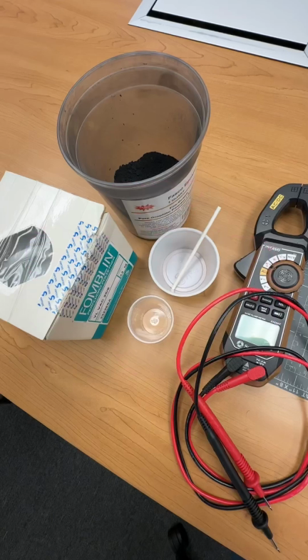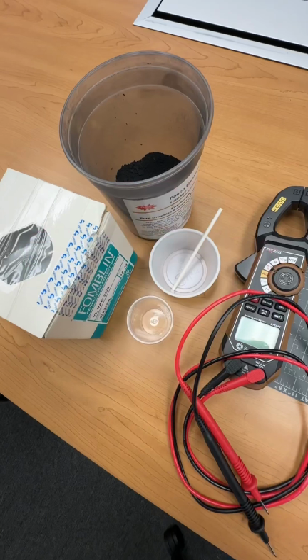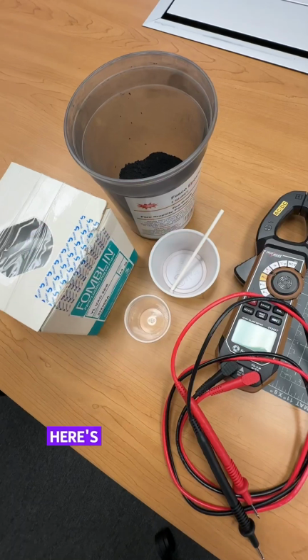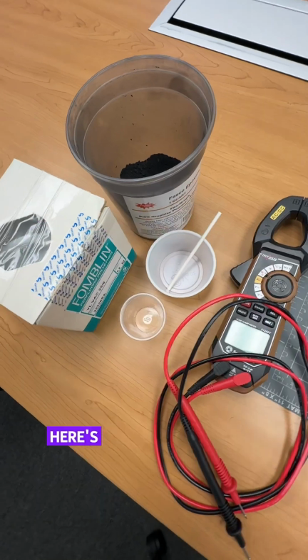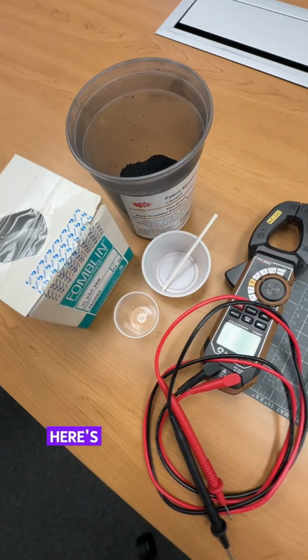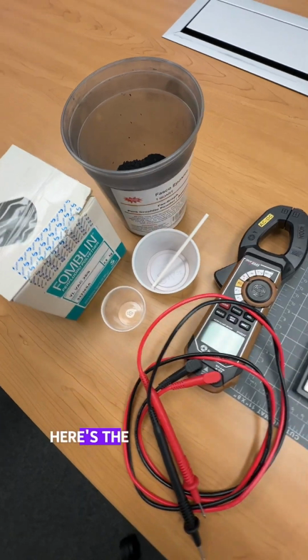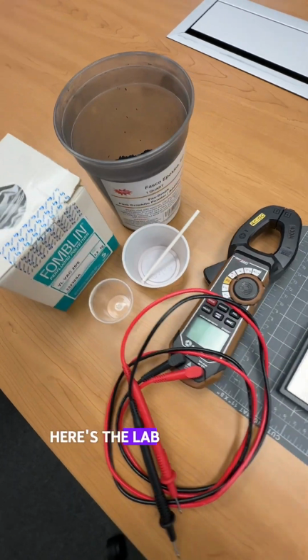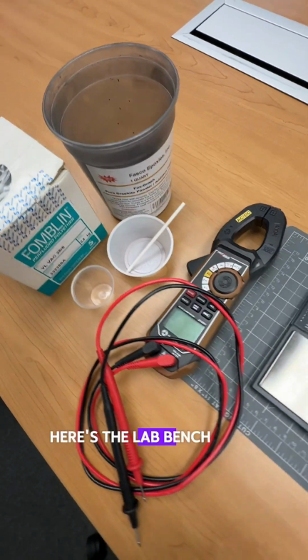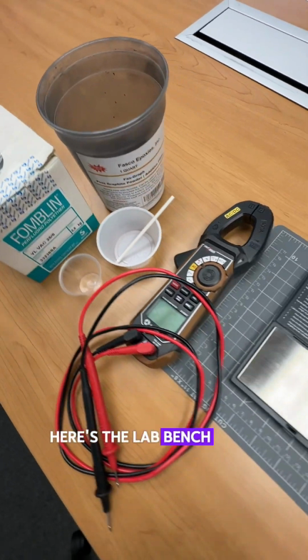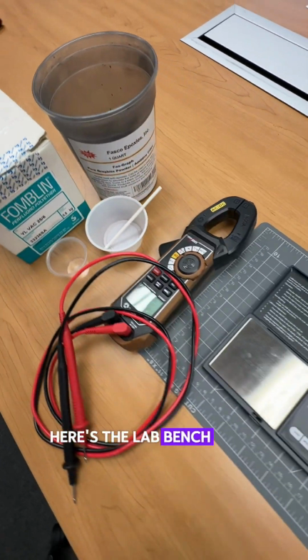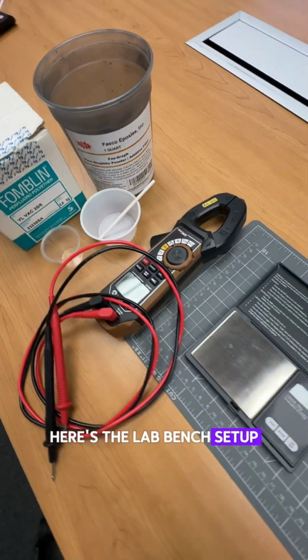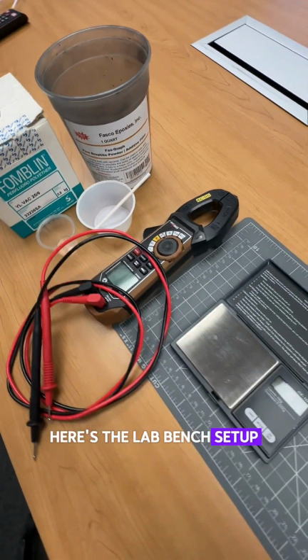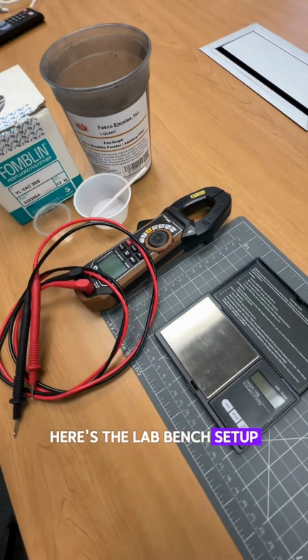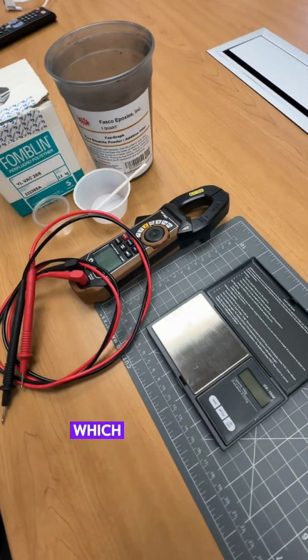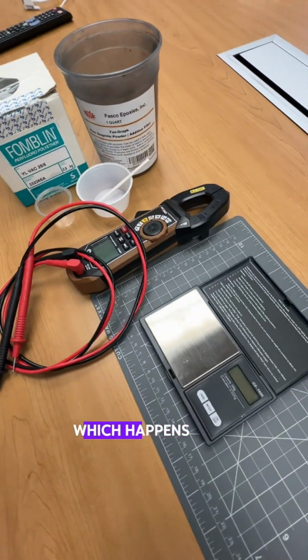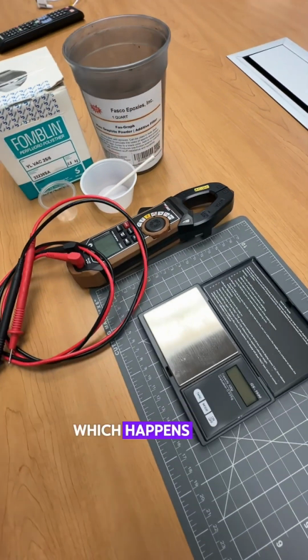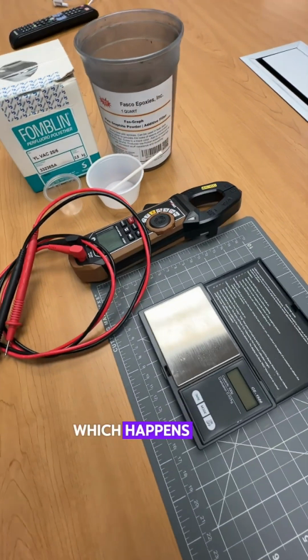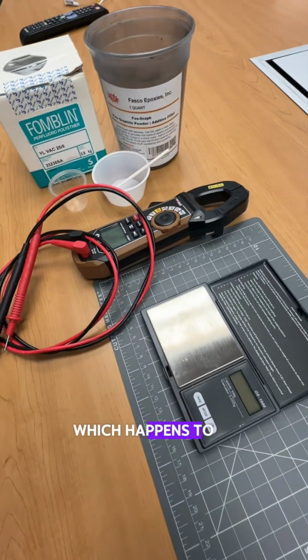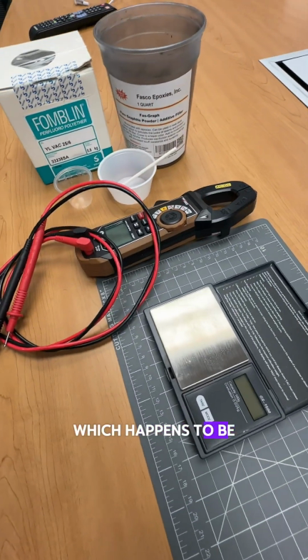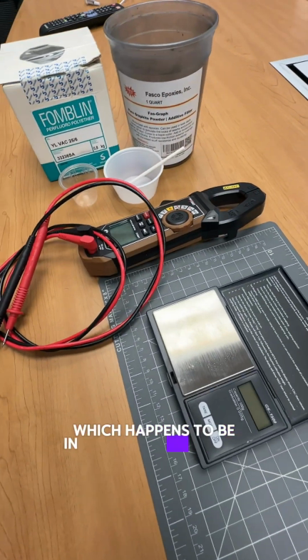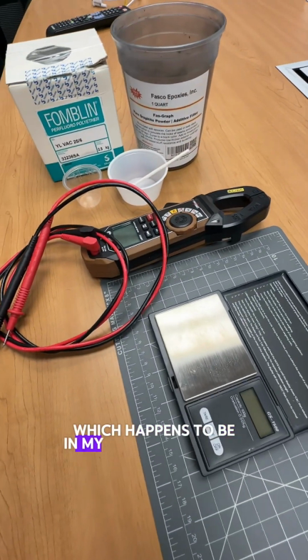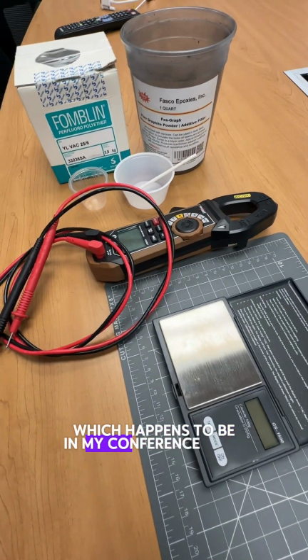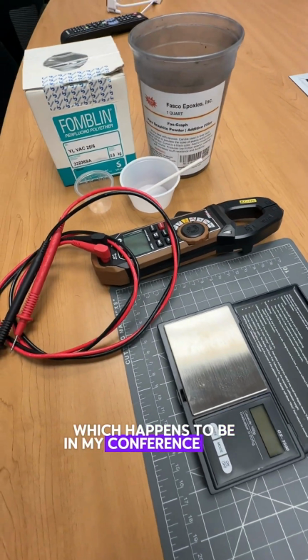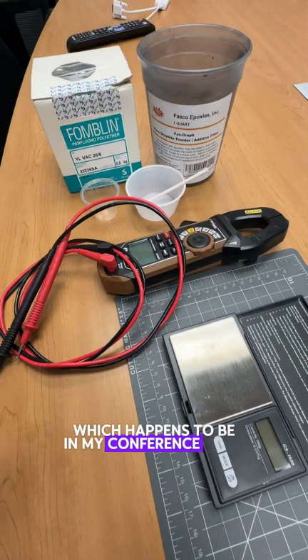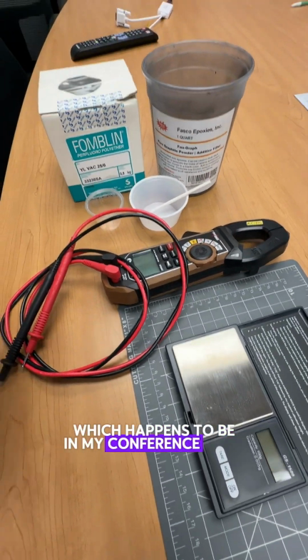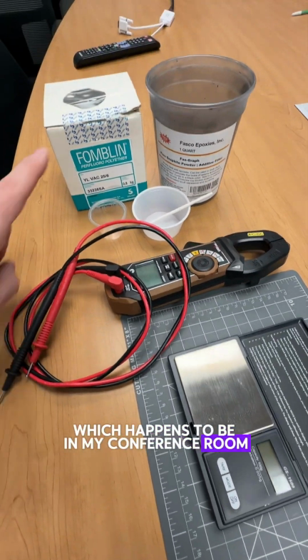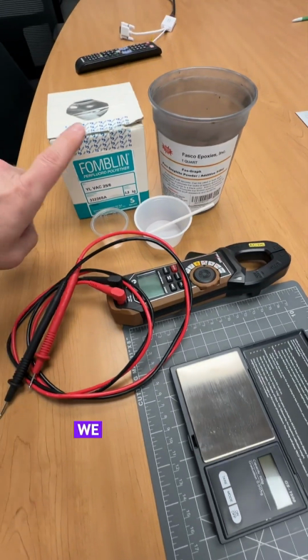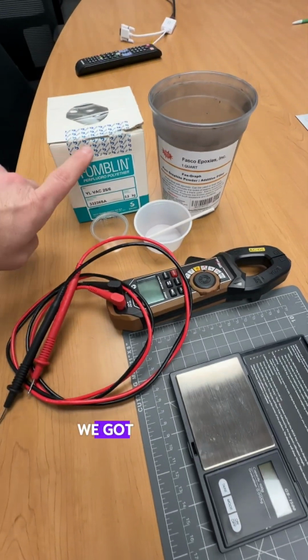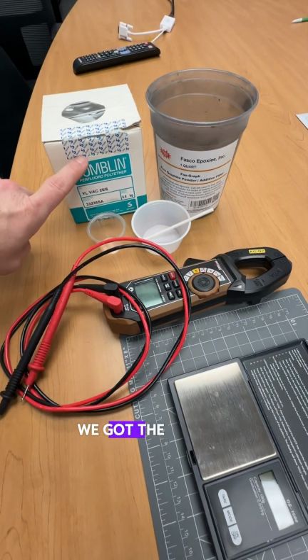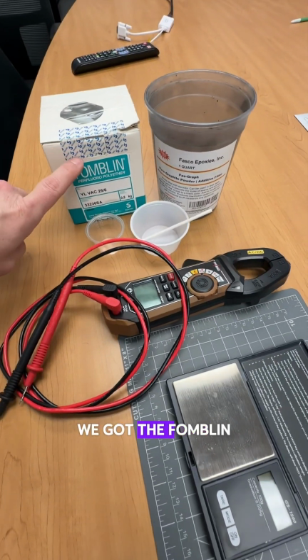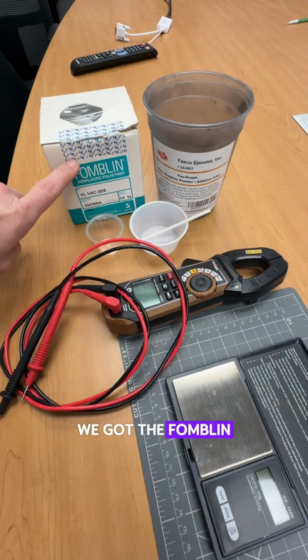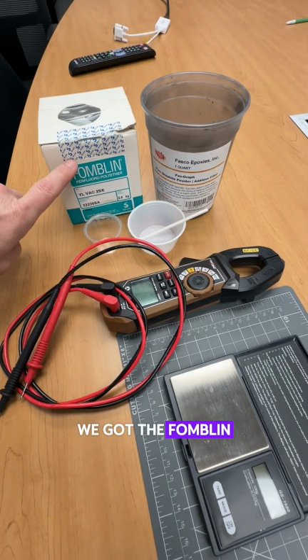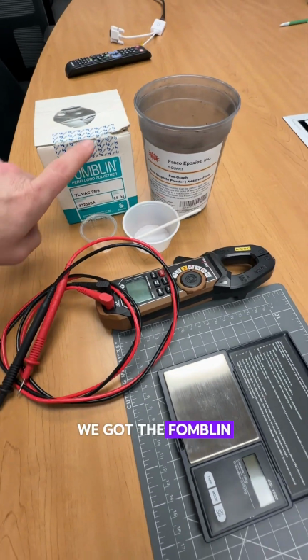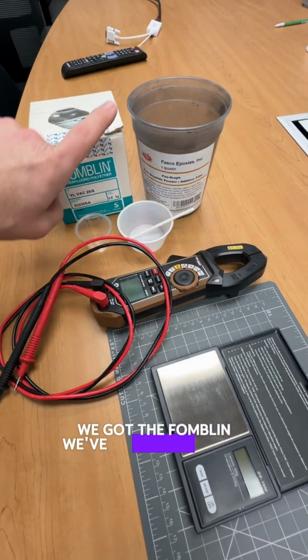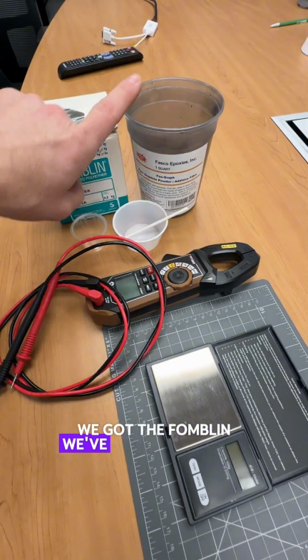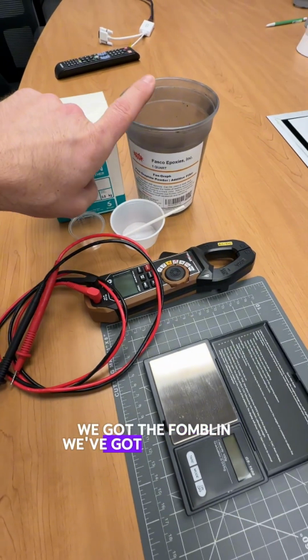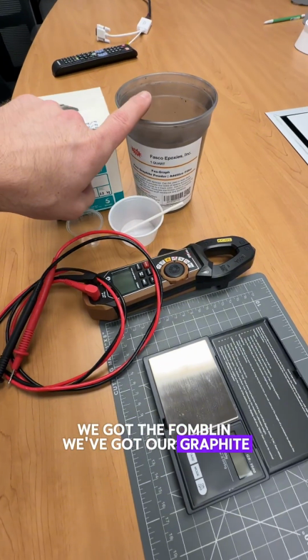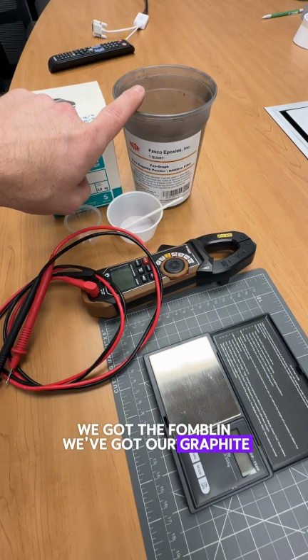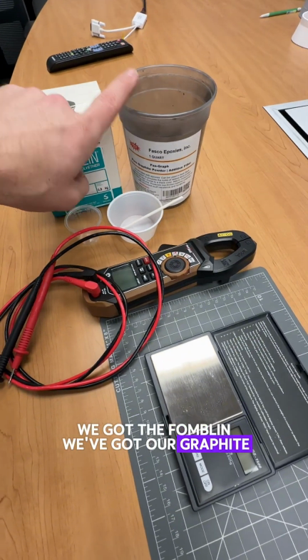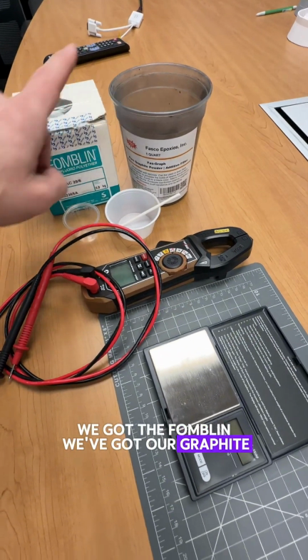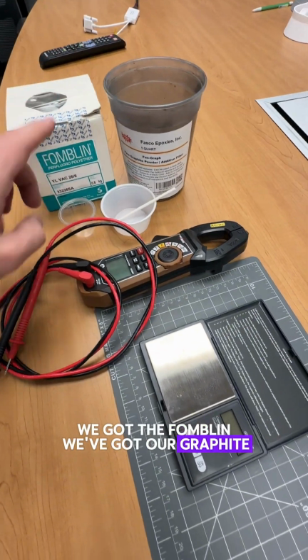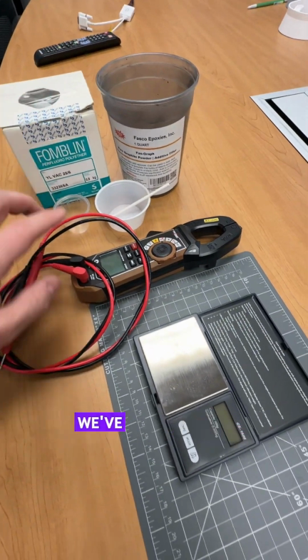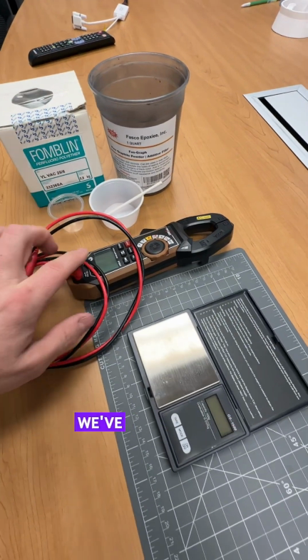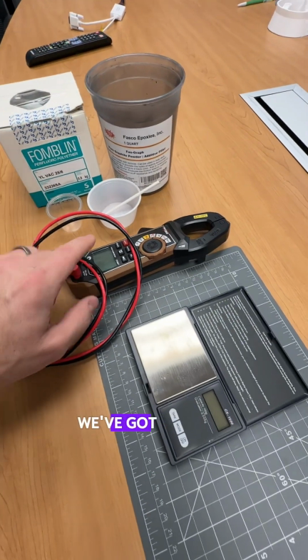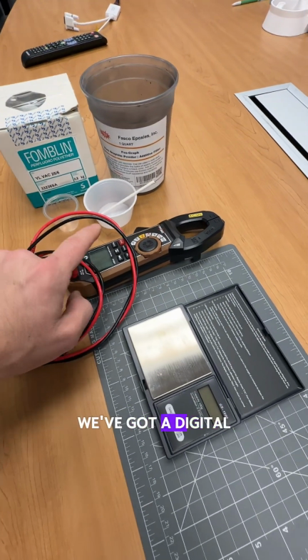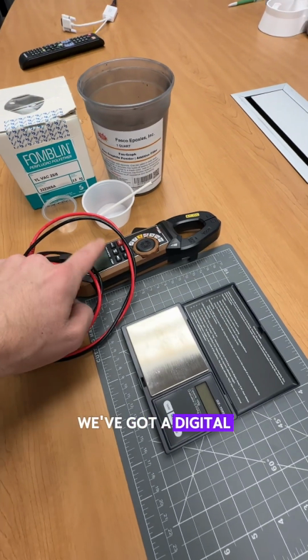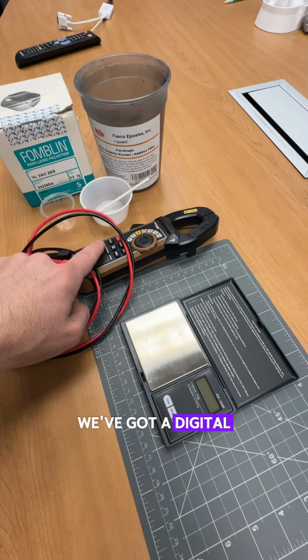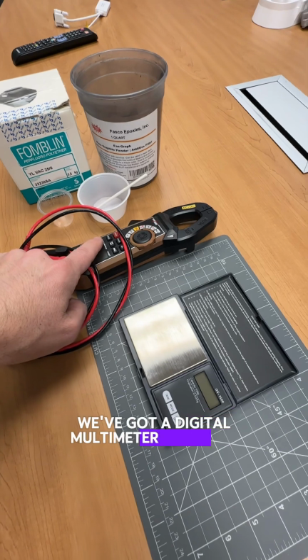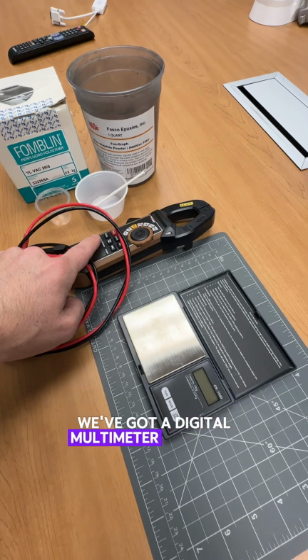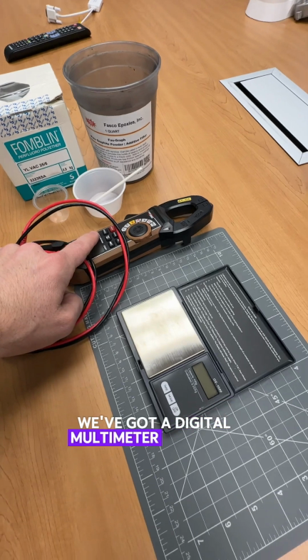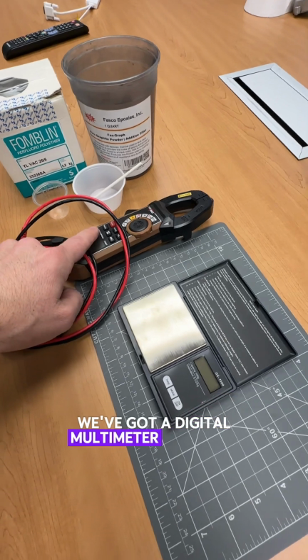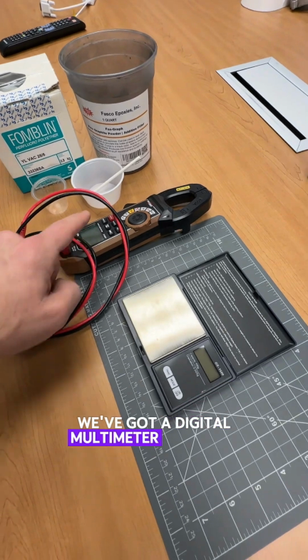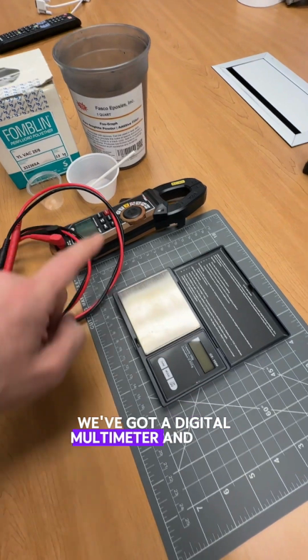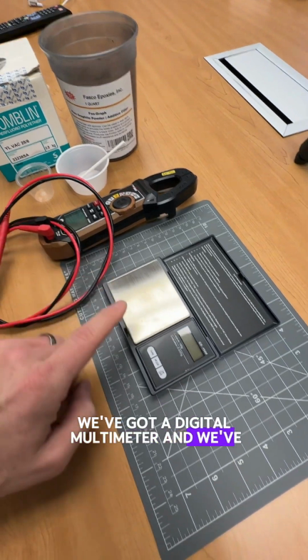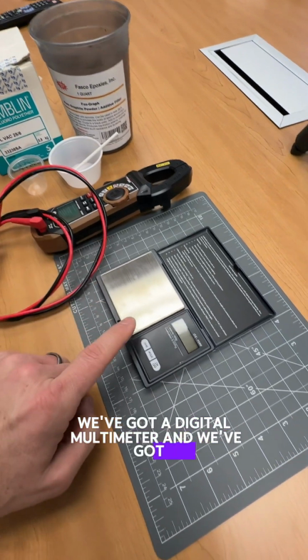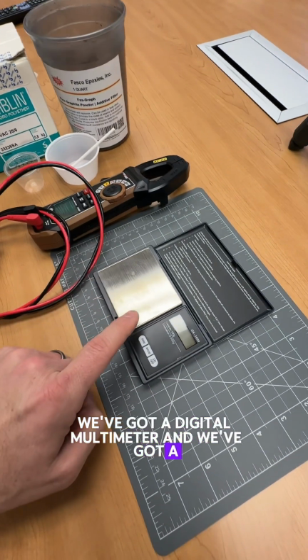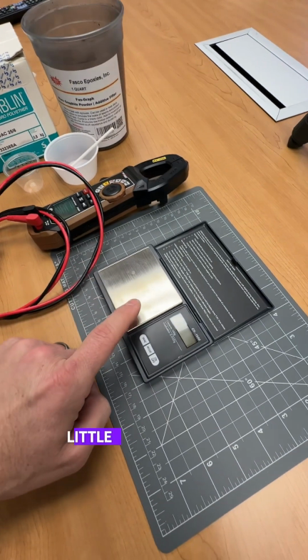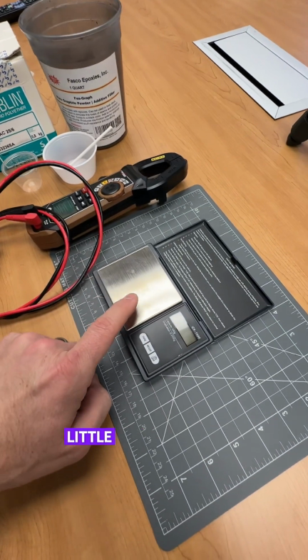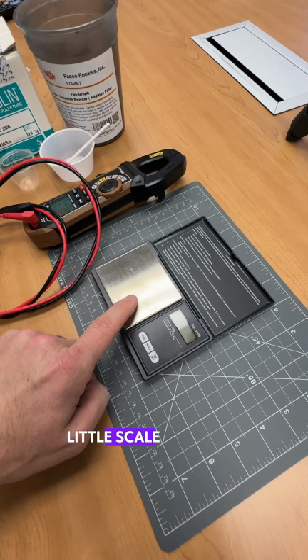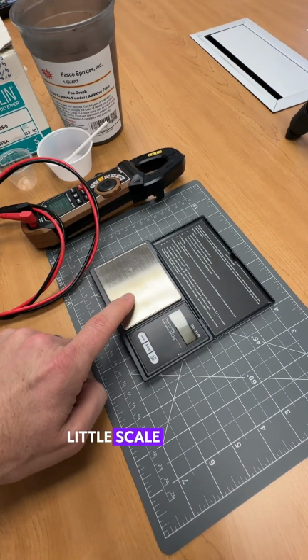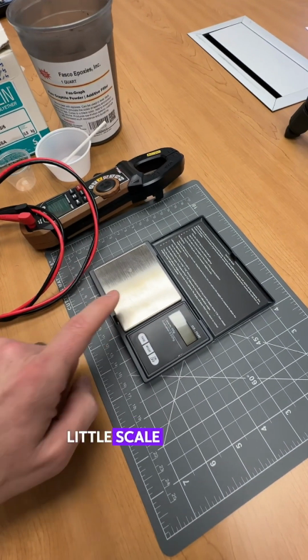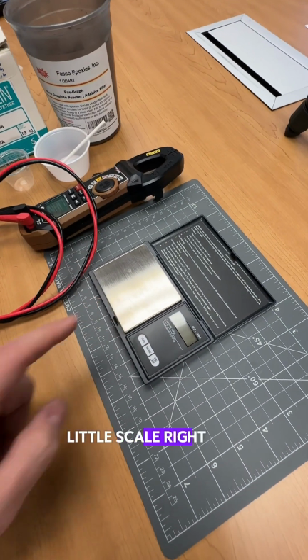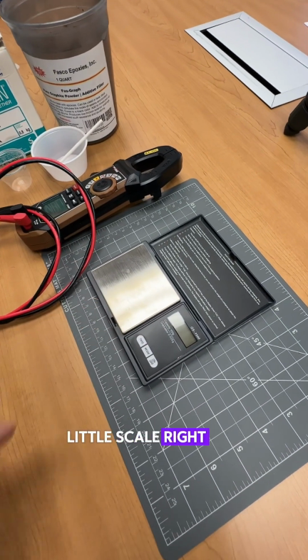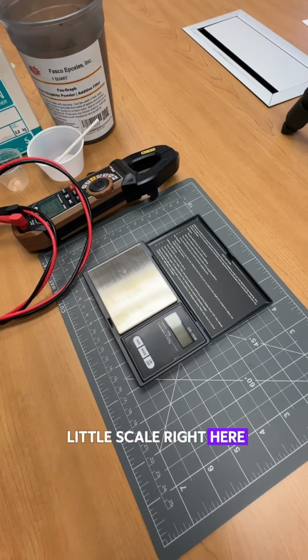Here's the lab bench setup, which happens to be in my conference room. We've got the Fomblin, we've got our graphite, we've got a digital multimeter, and we've got a little scale right here.